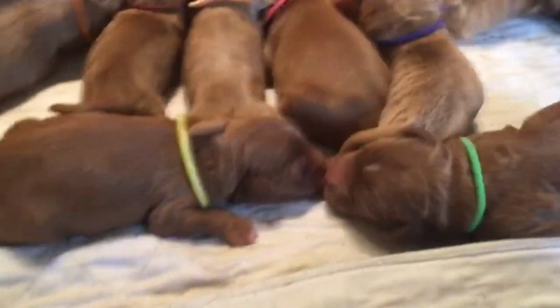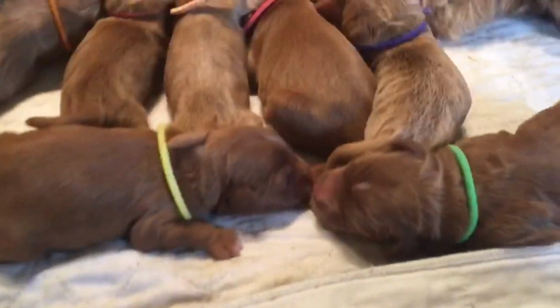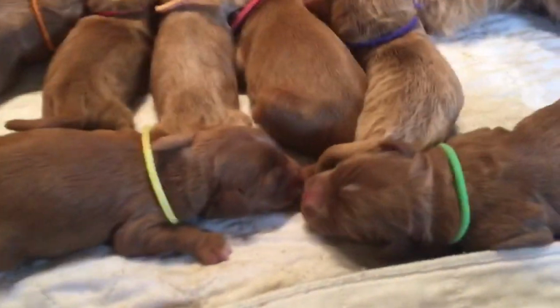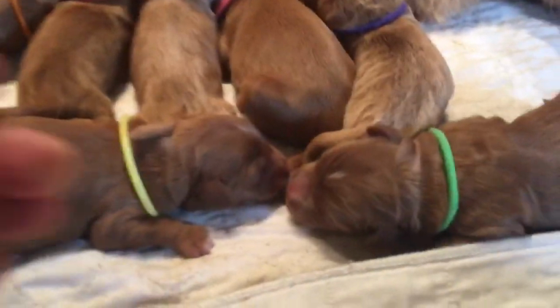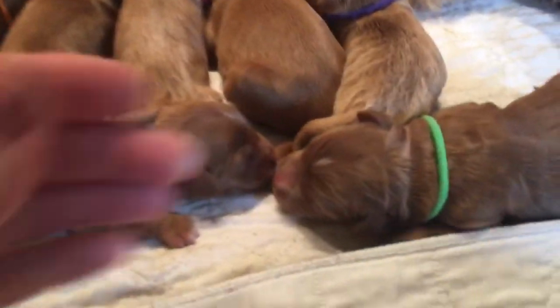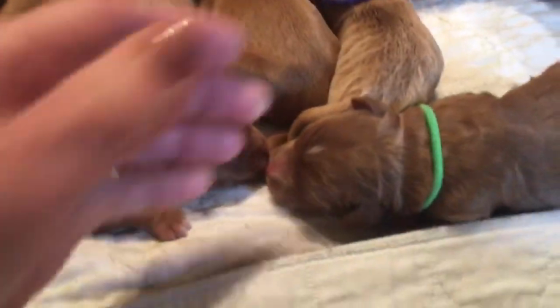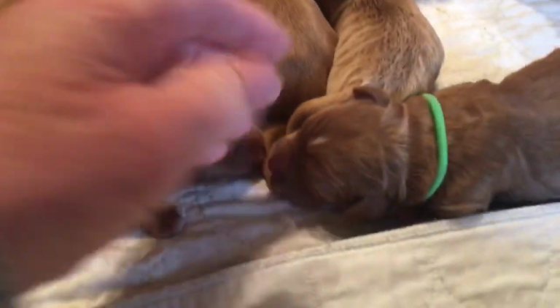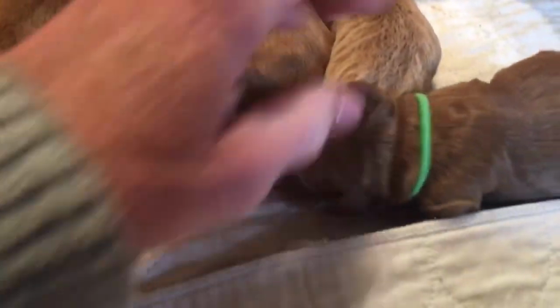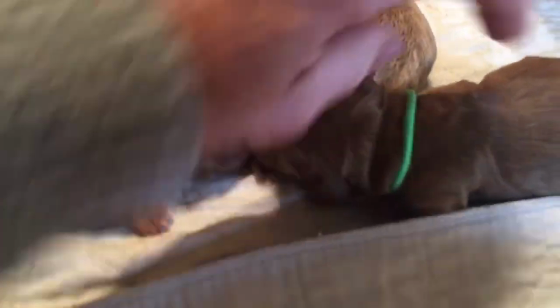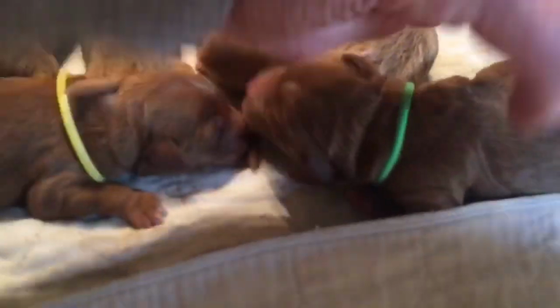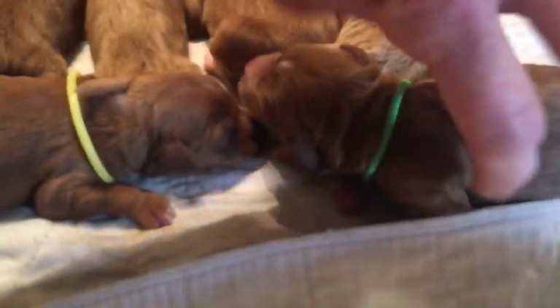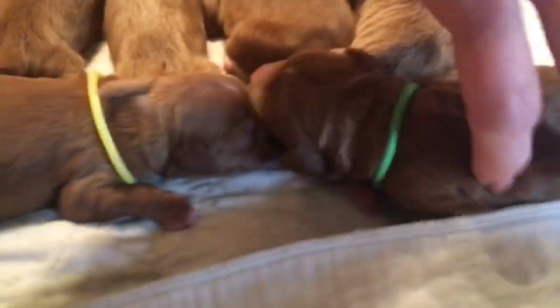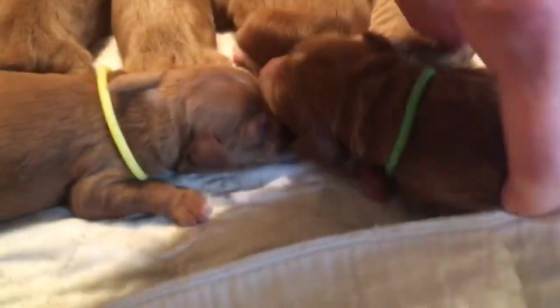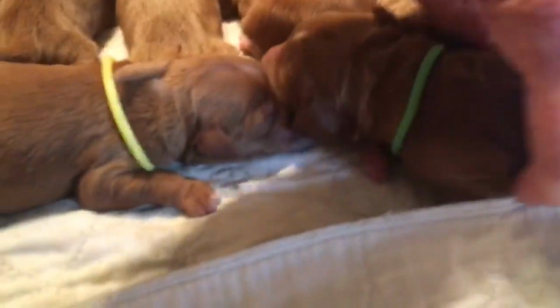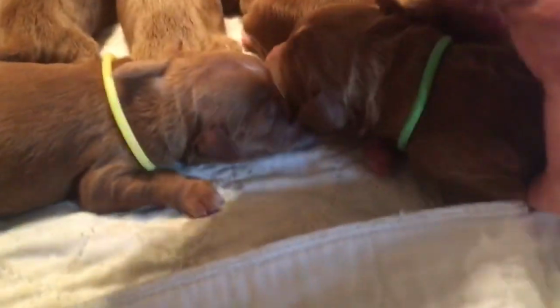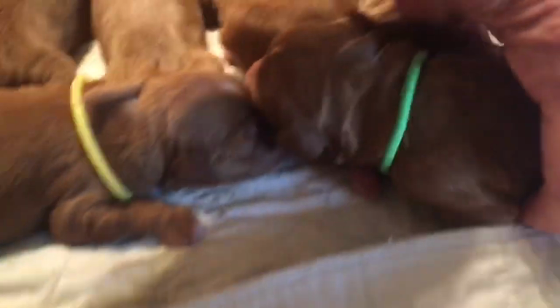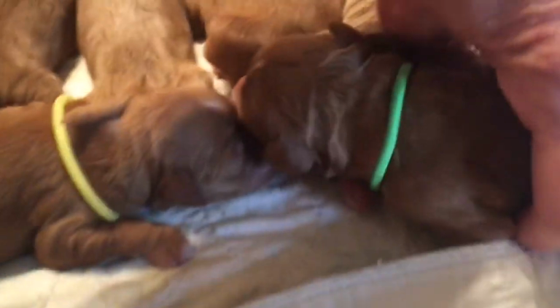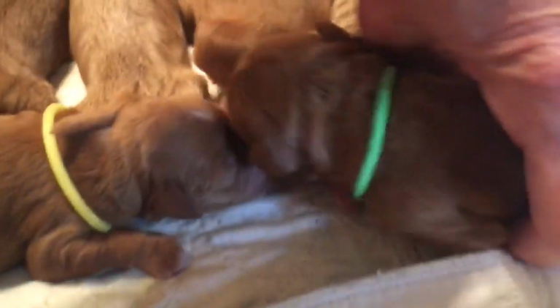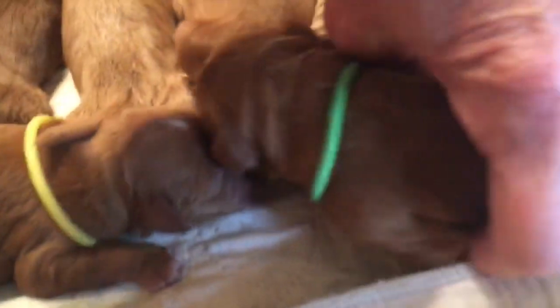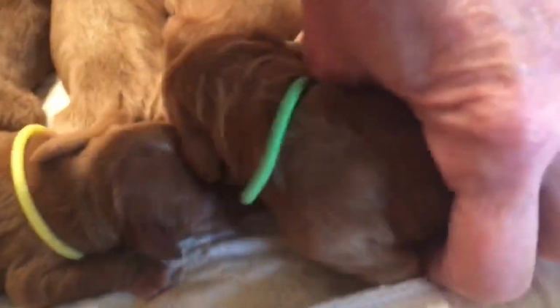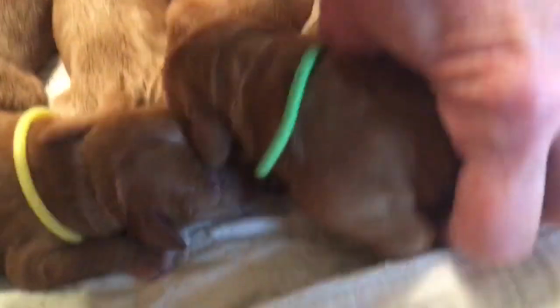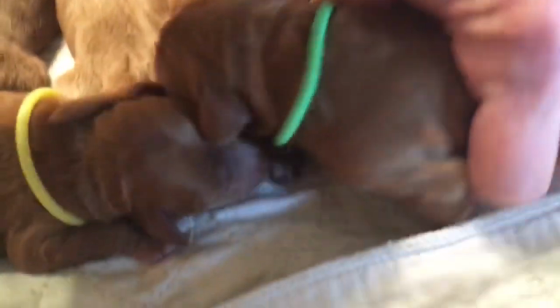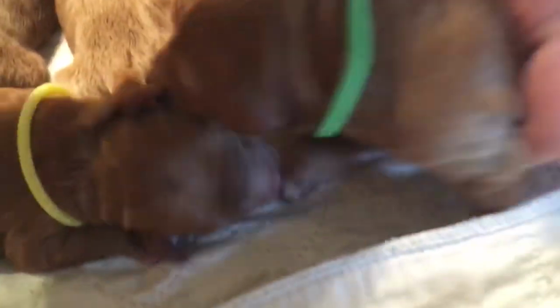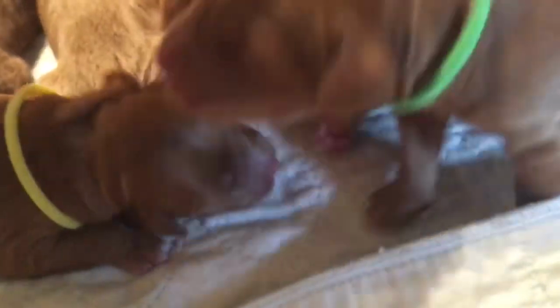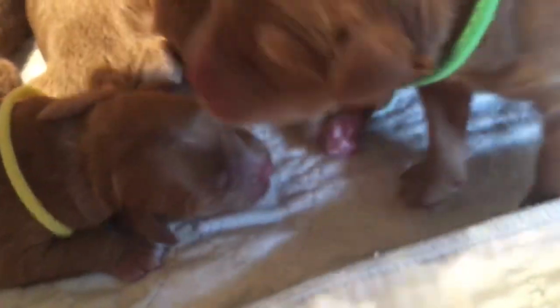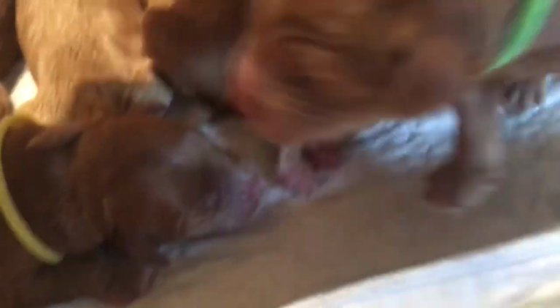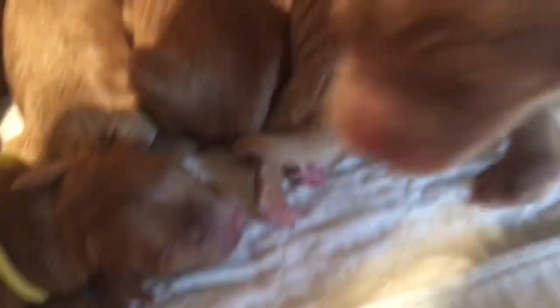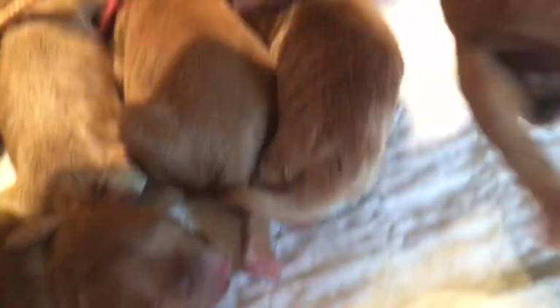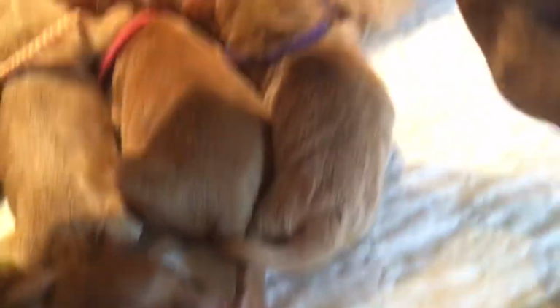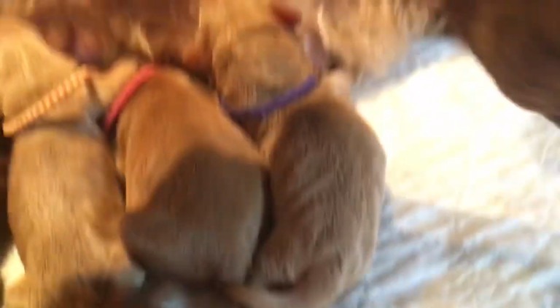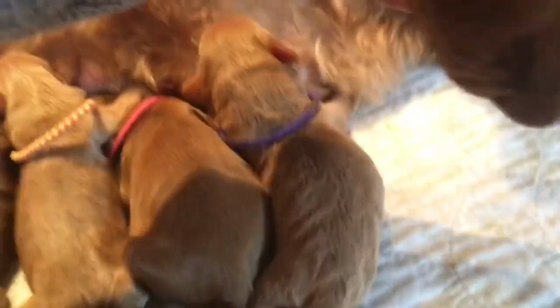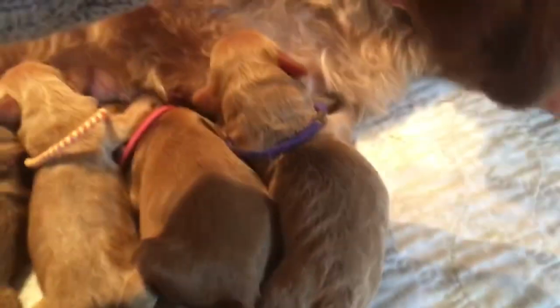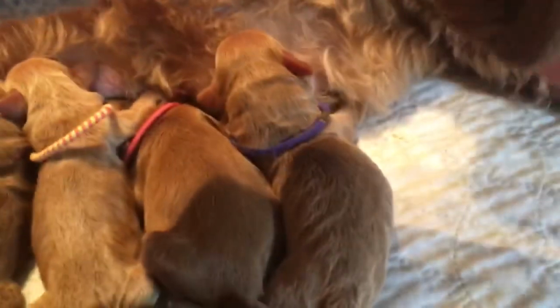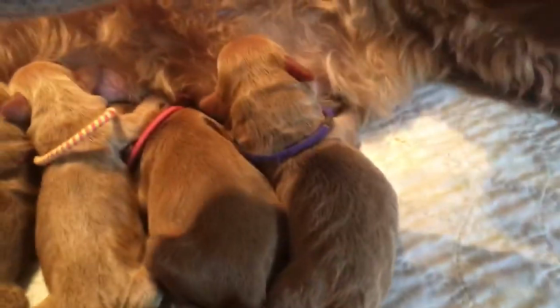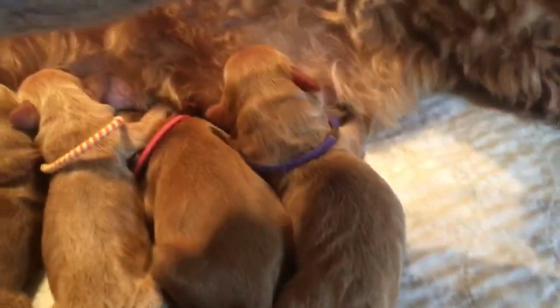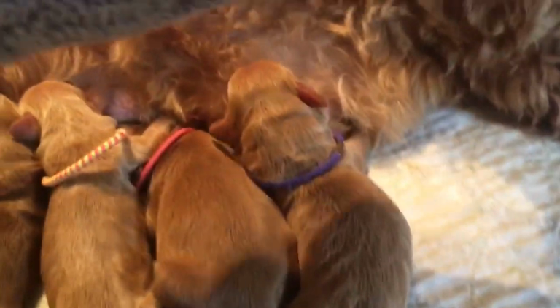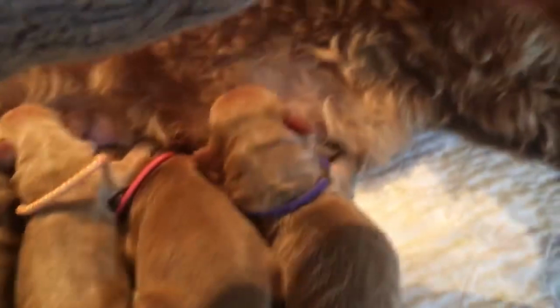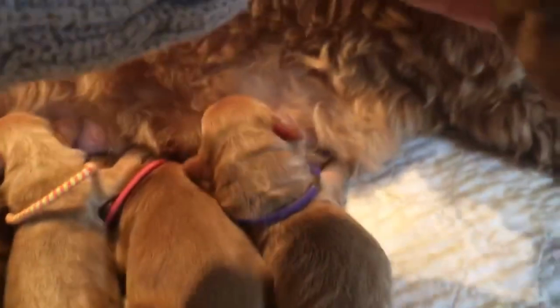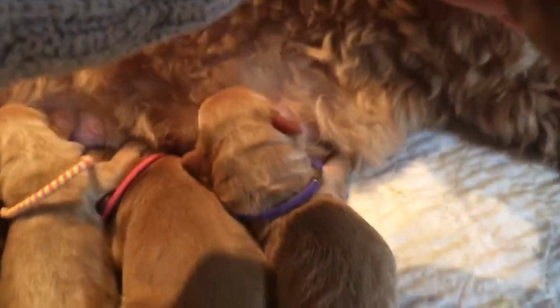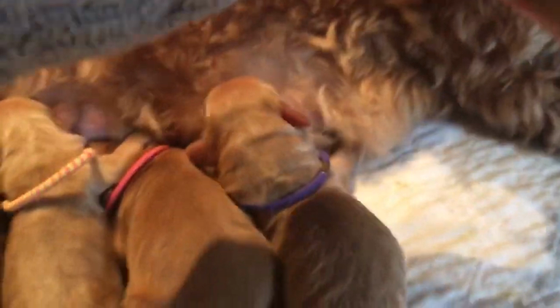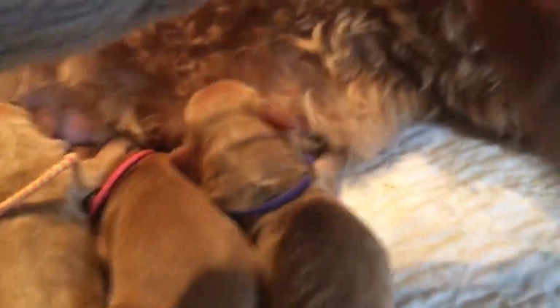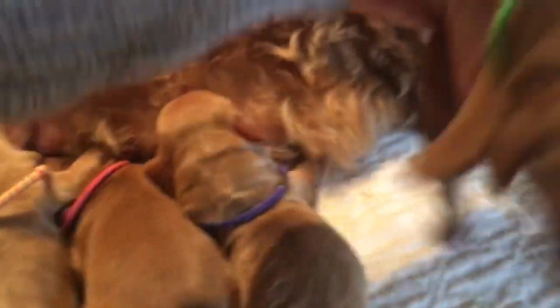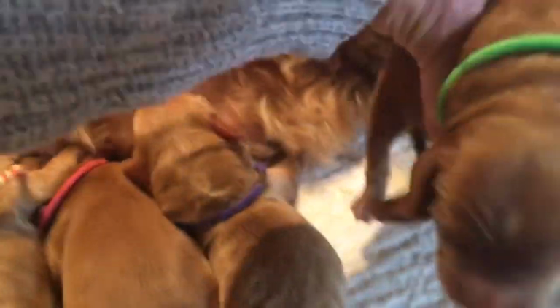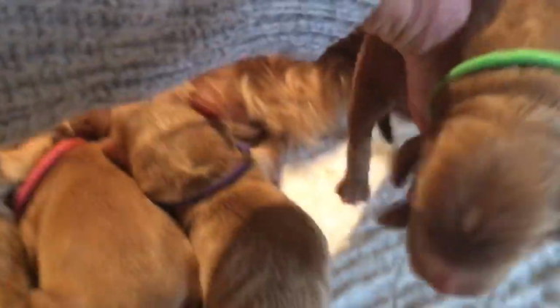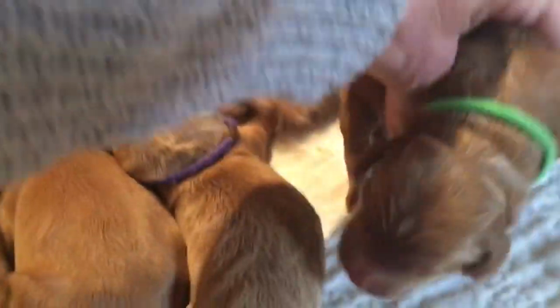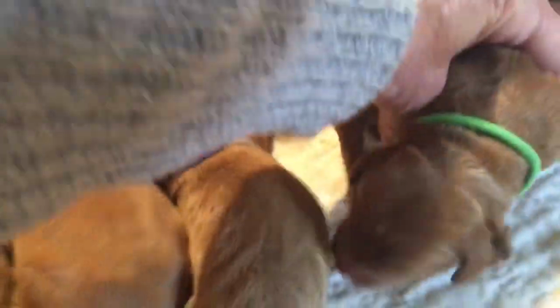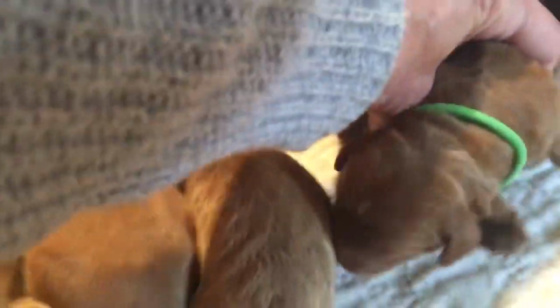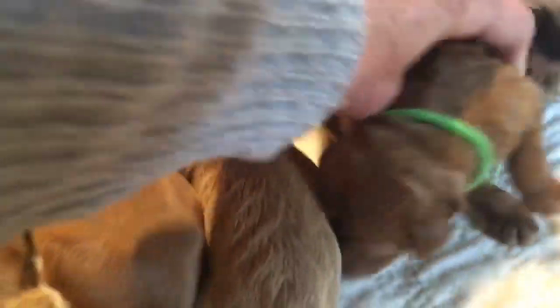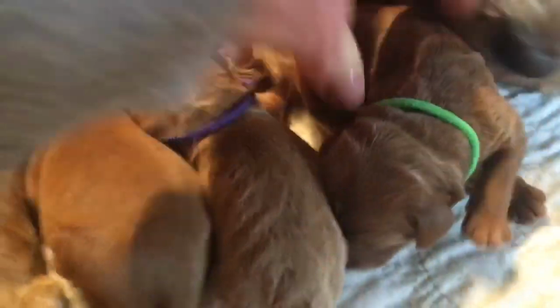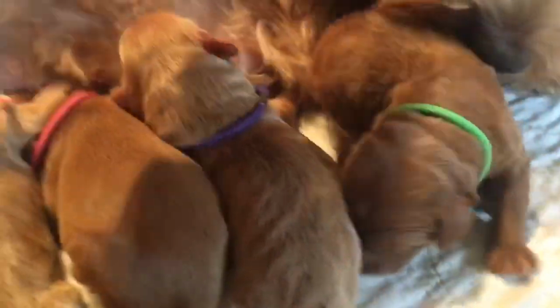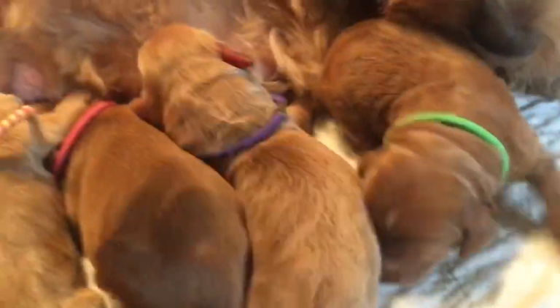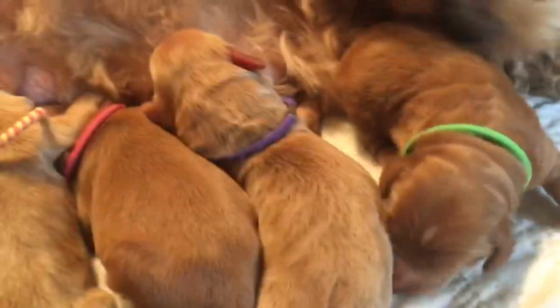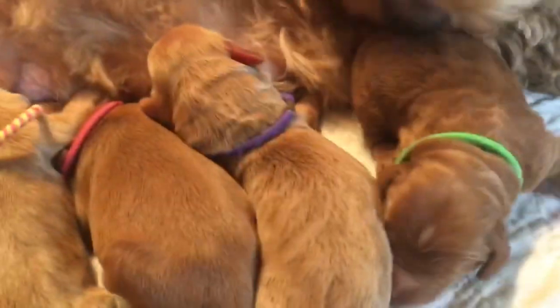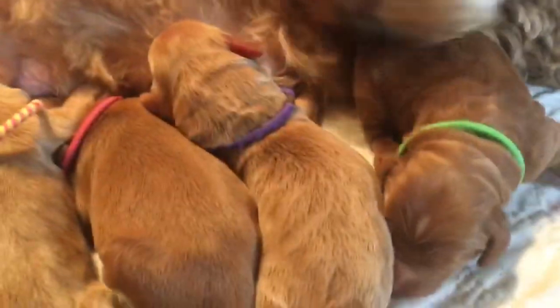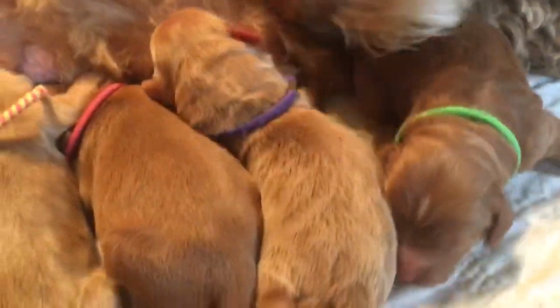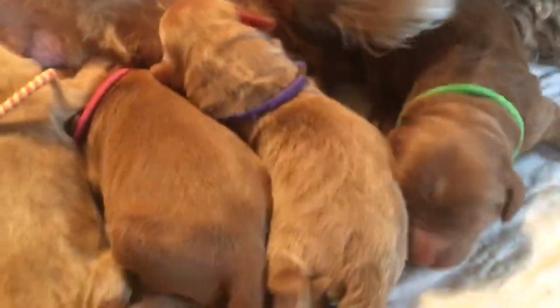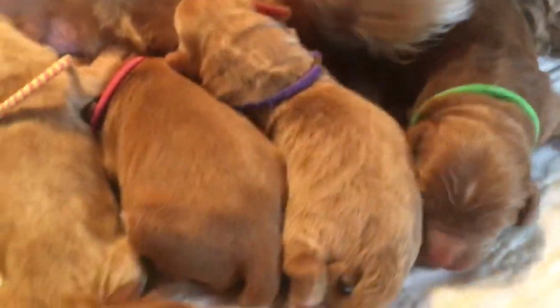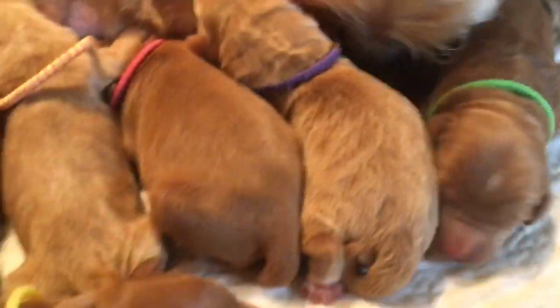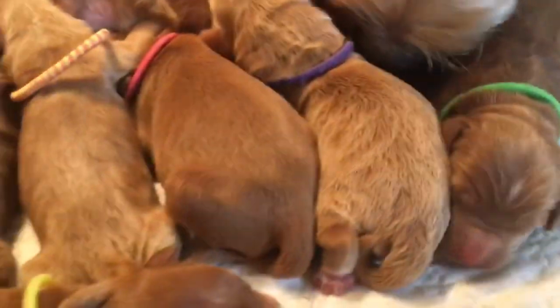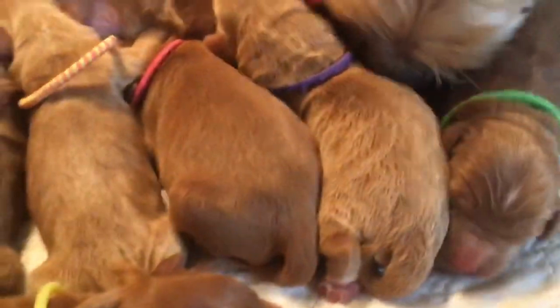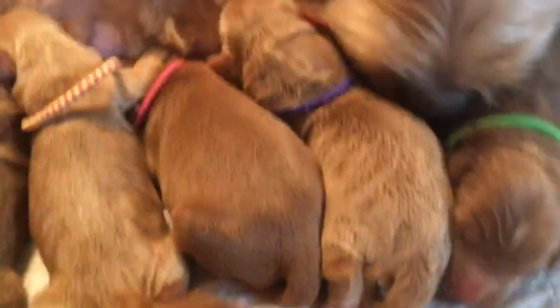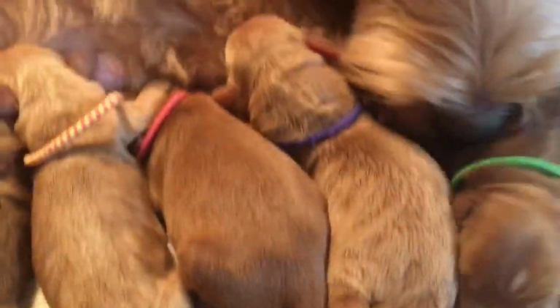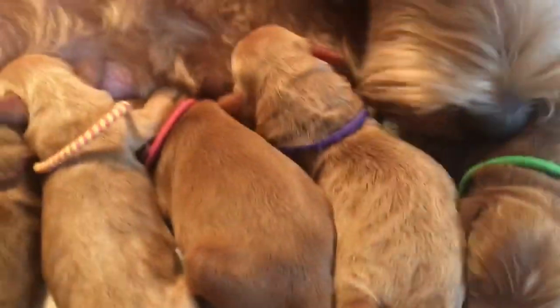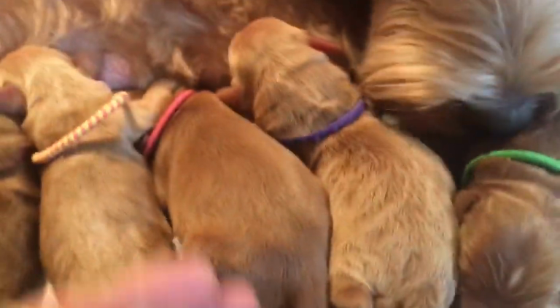Green collared male, I believe. Green collared male with the white spot on its head.